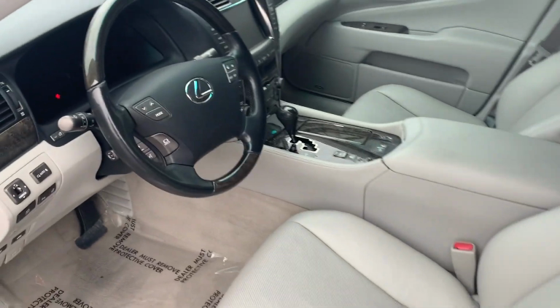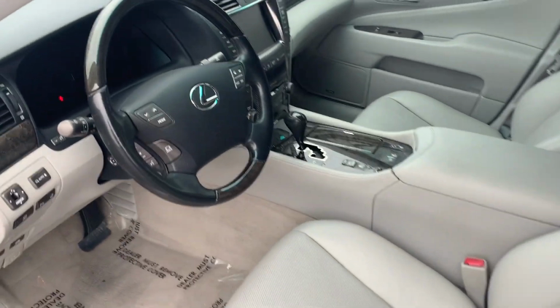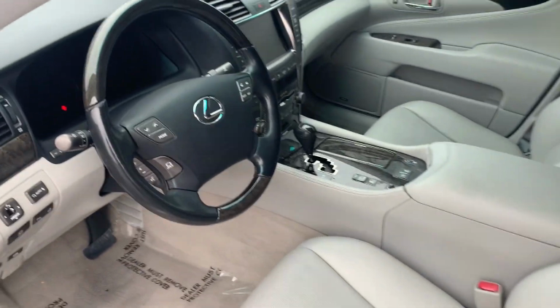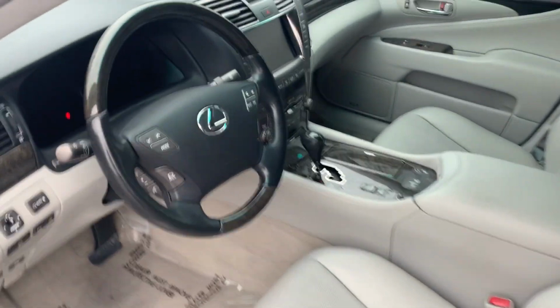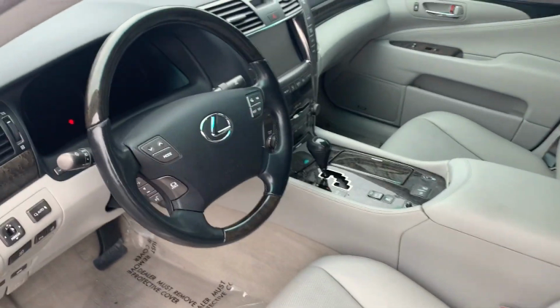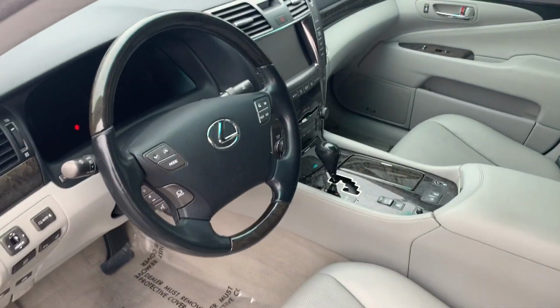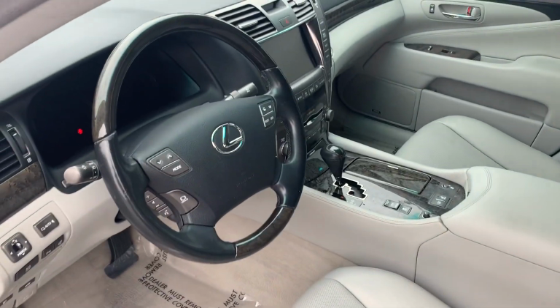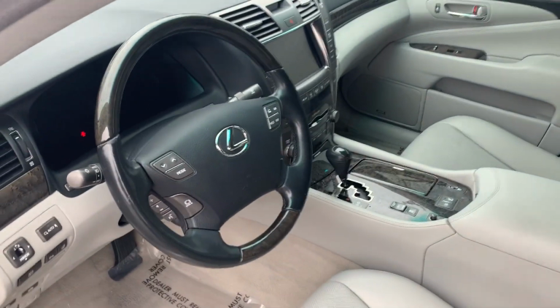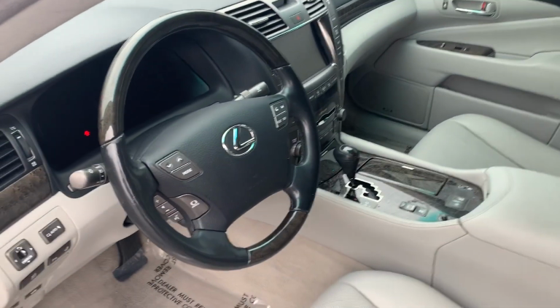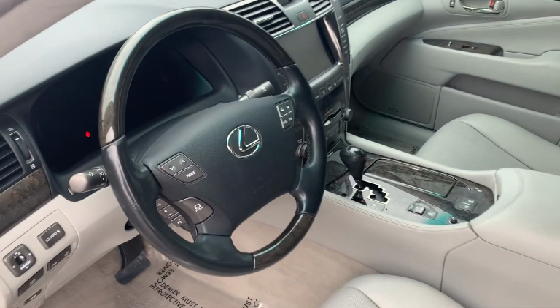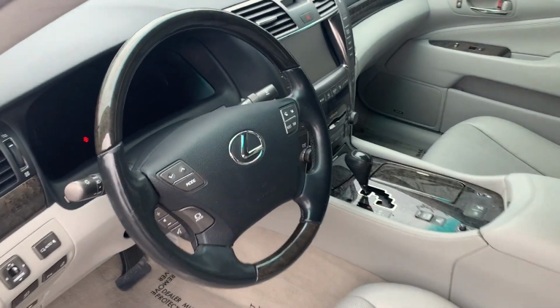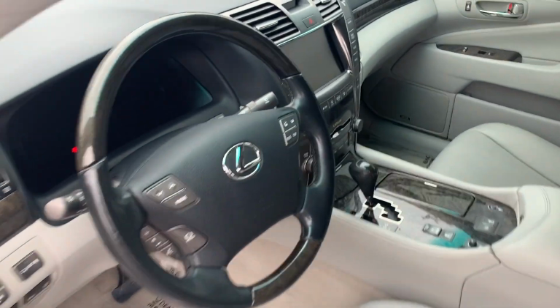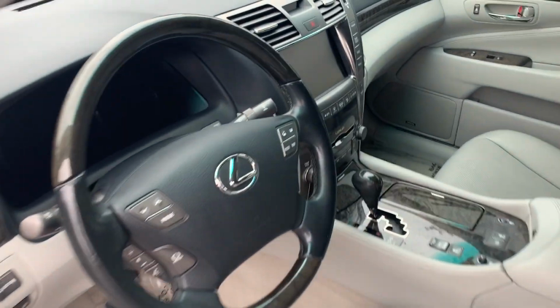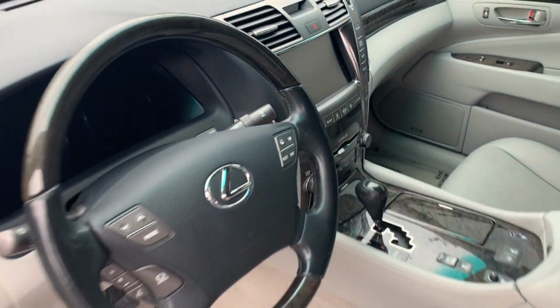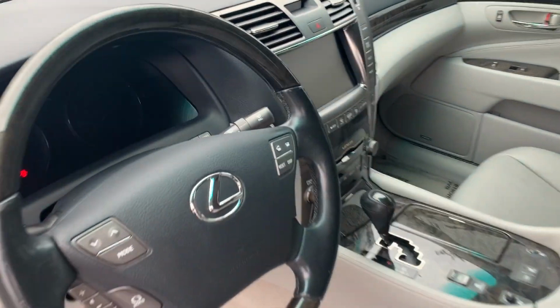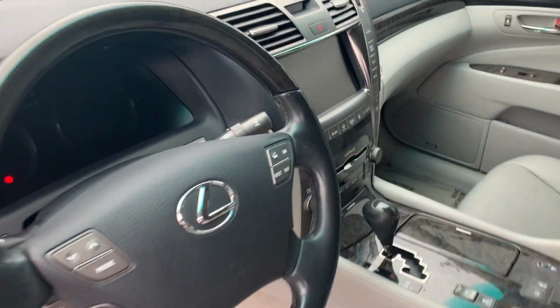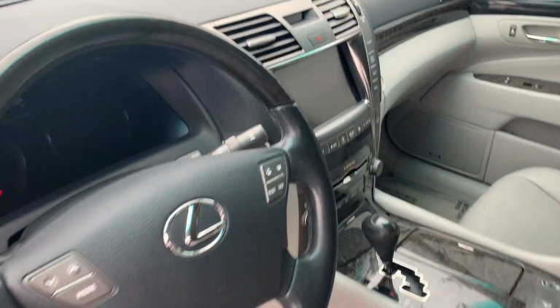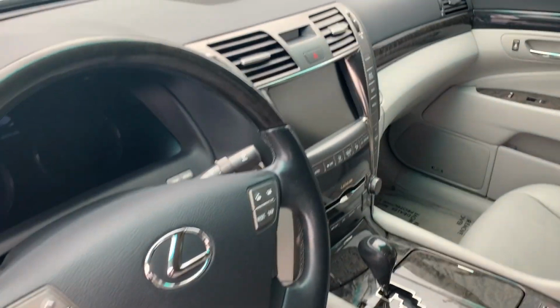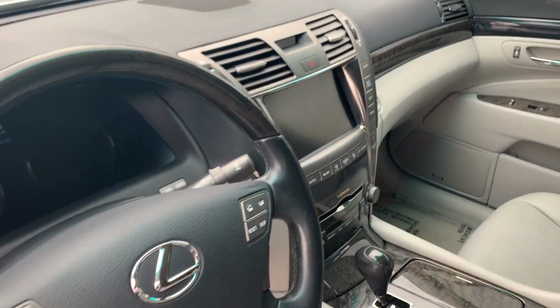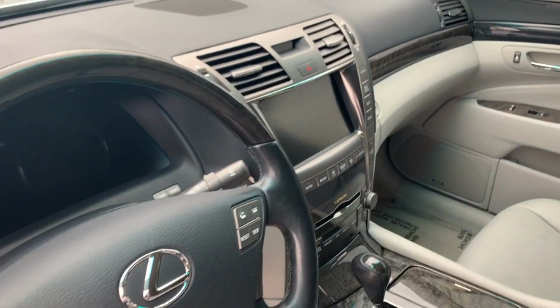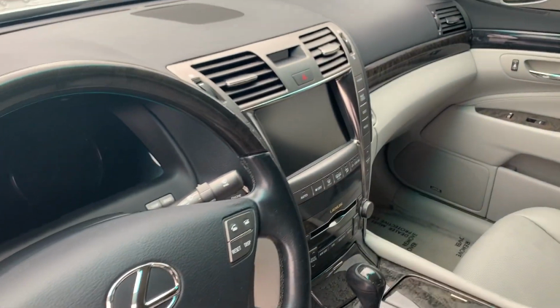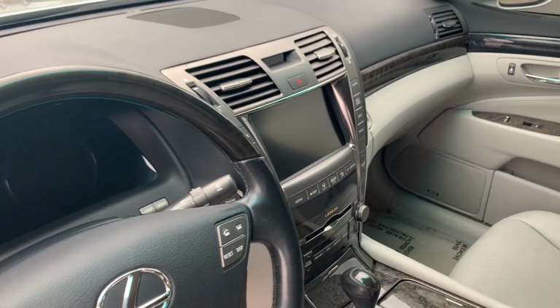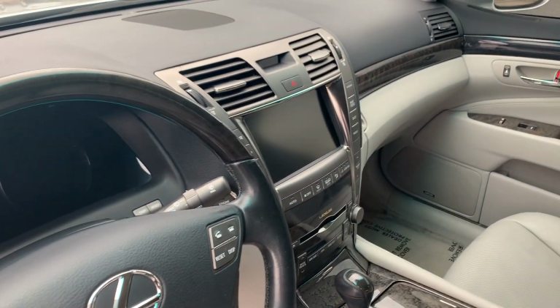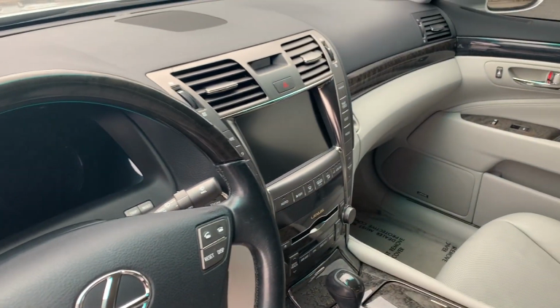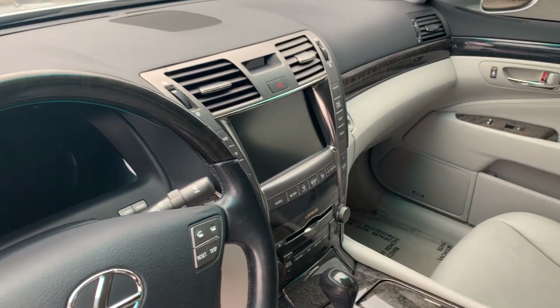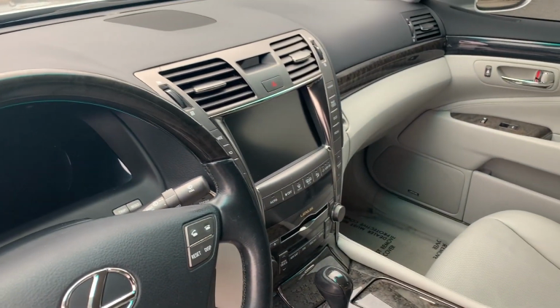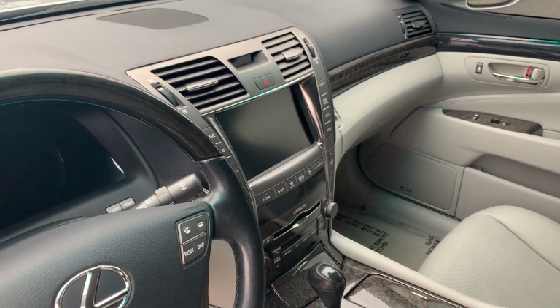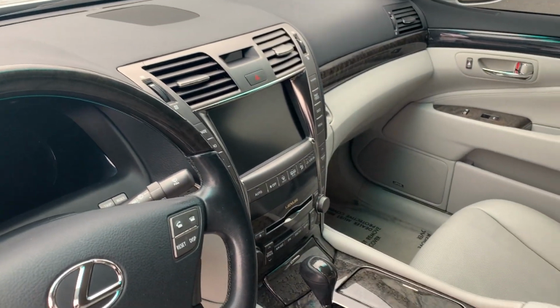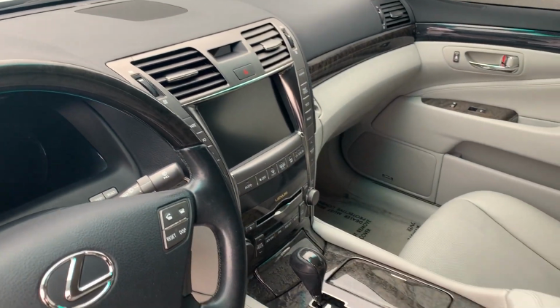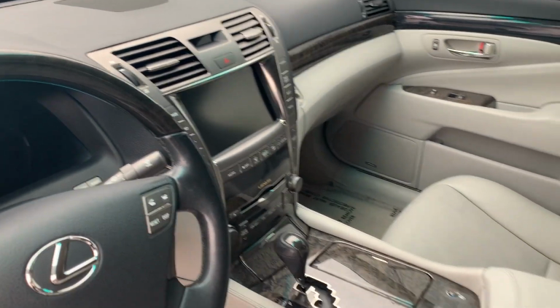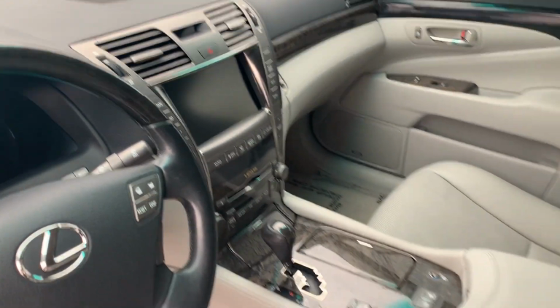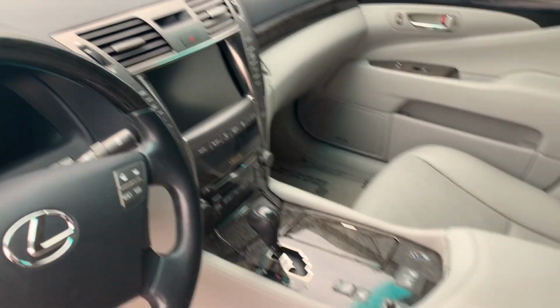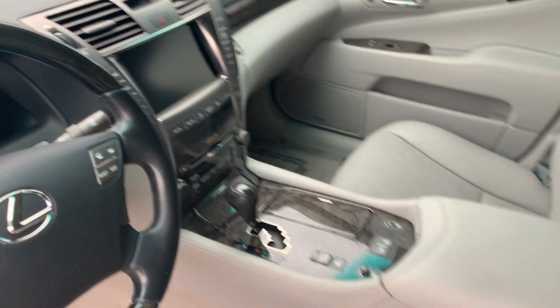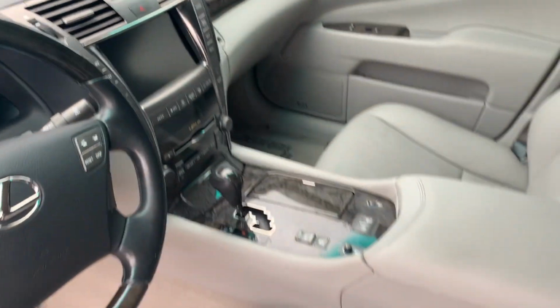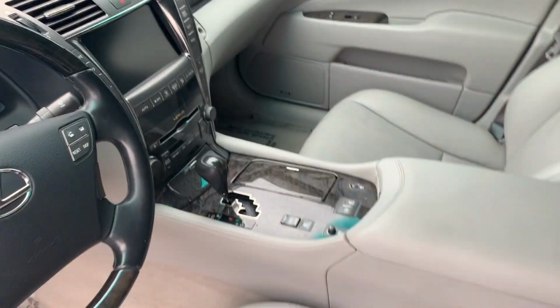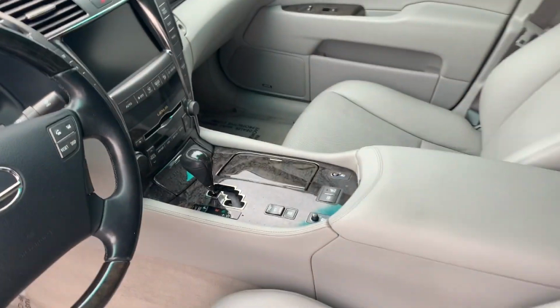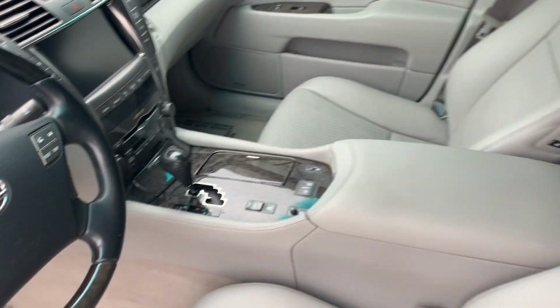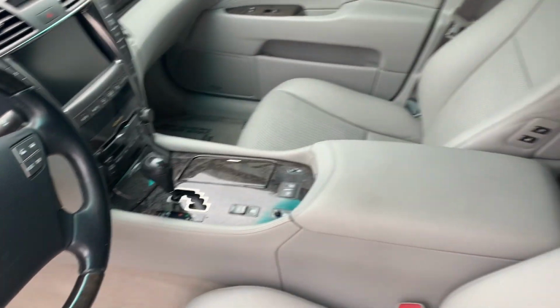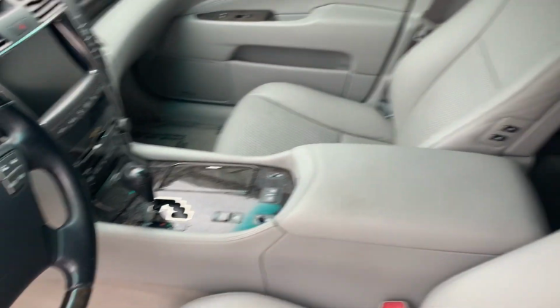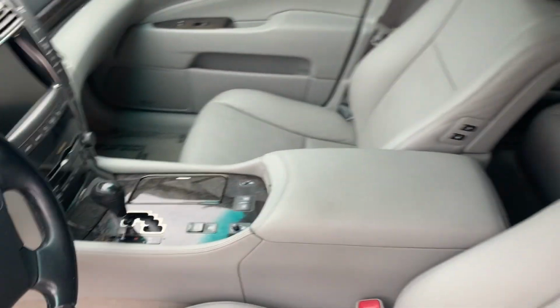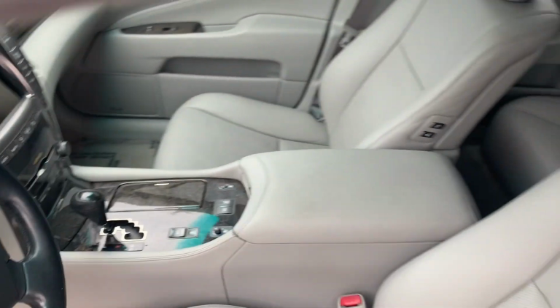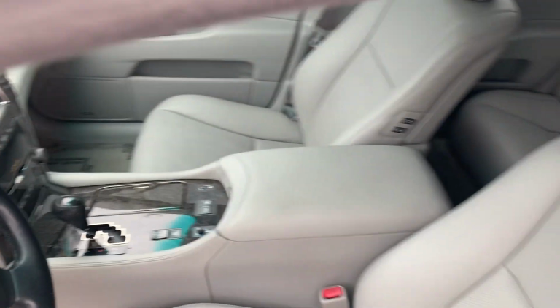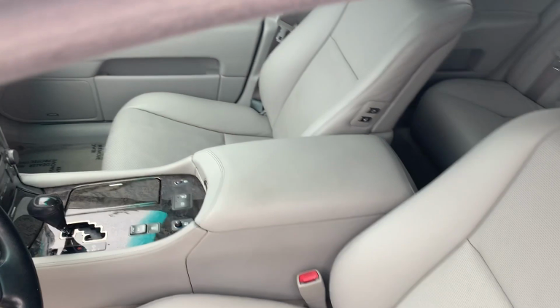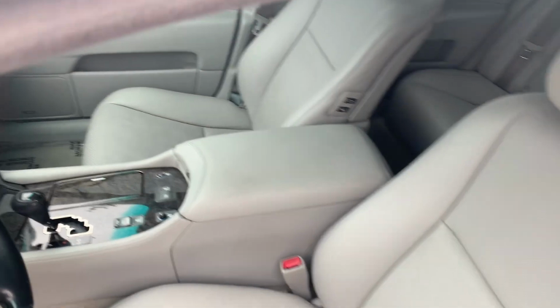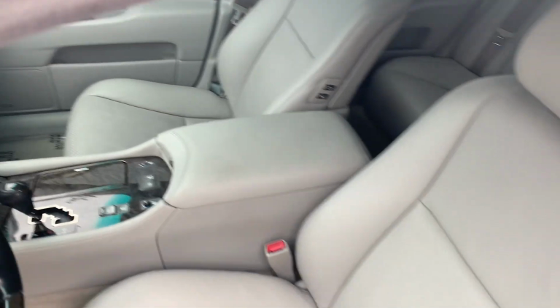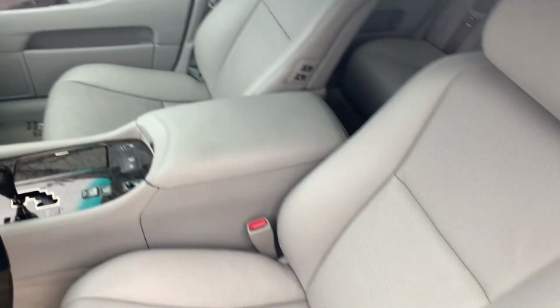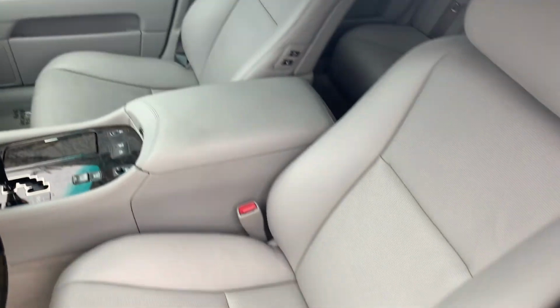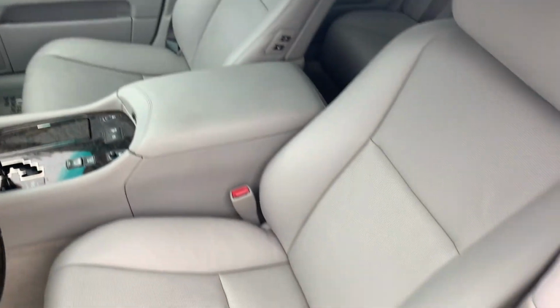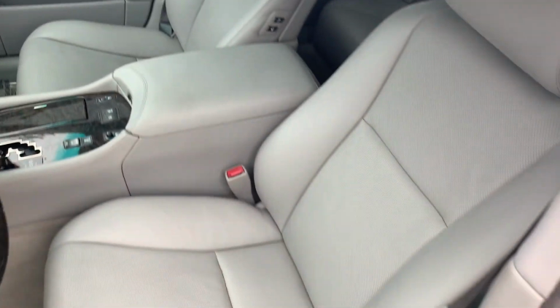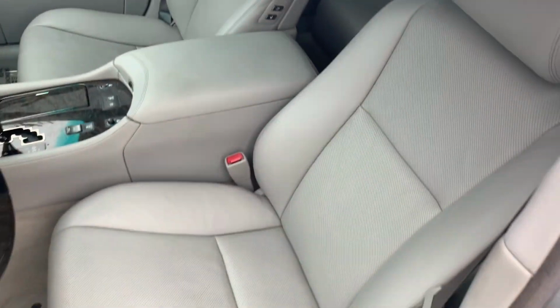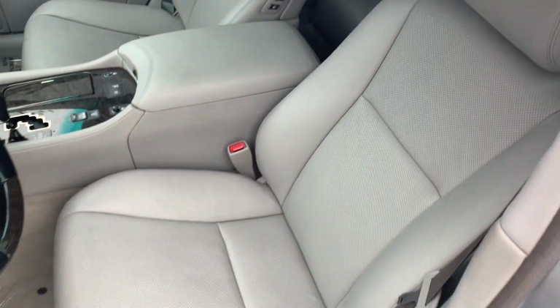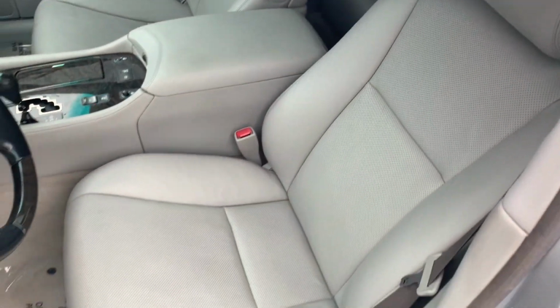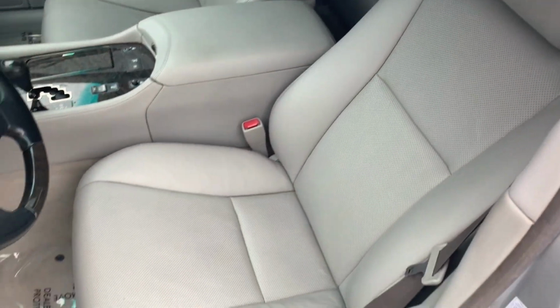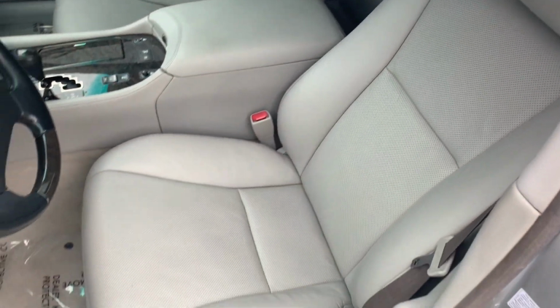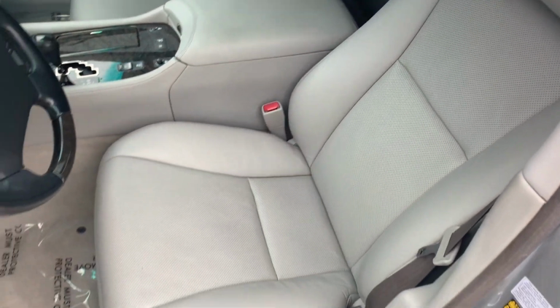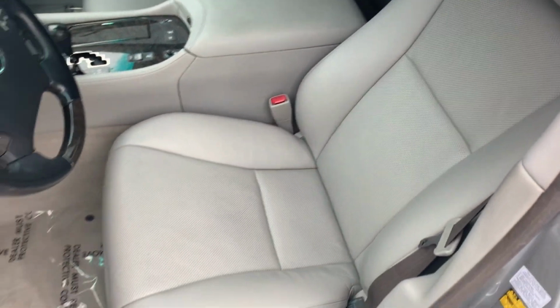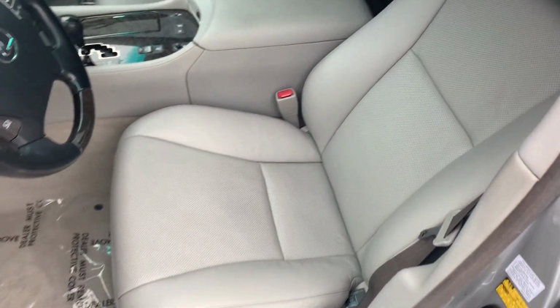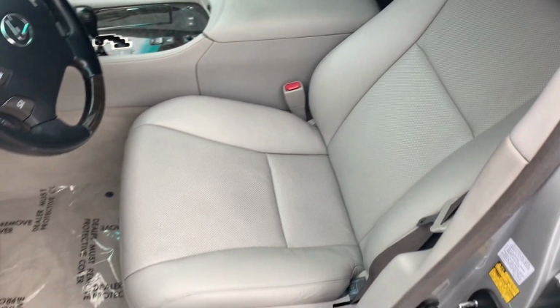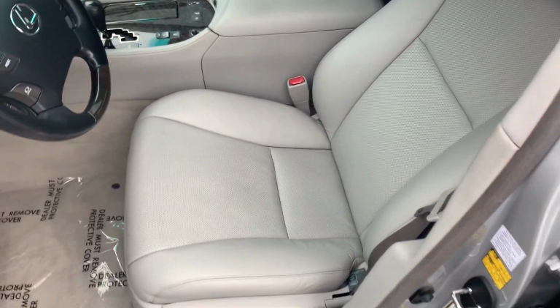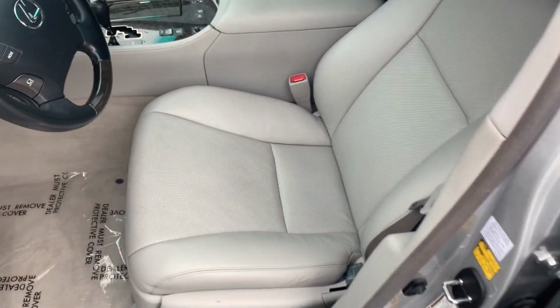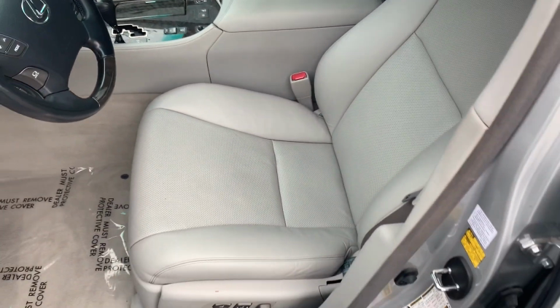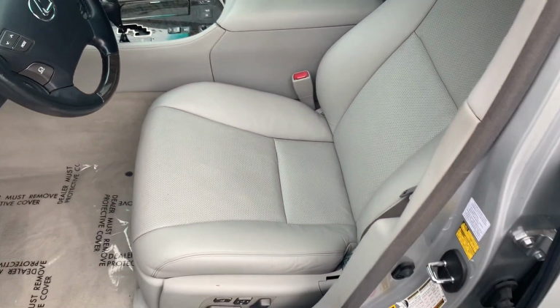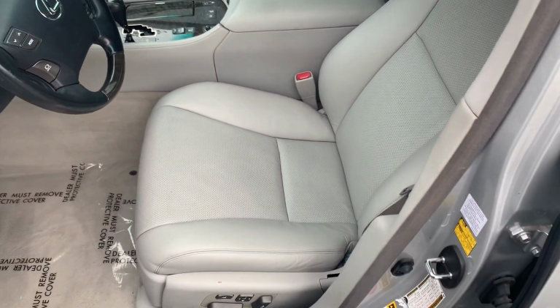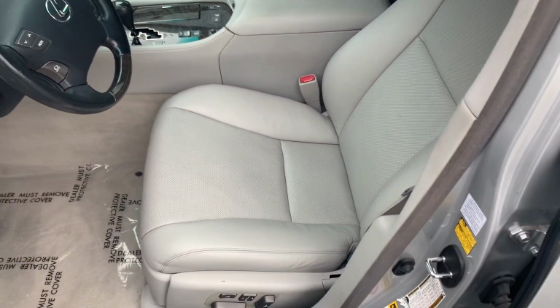Heated steering wheel, navigation, backup camera, Bluetooth — all the options you'd want in your next luxury vehicle.